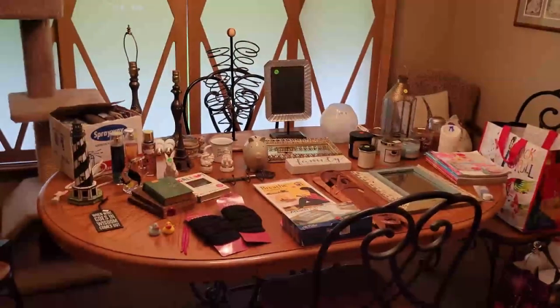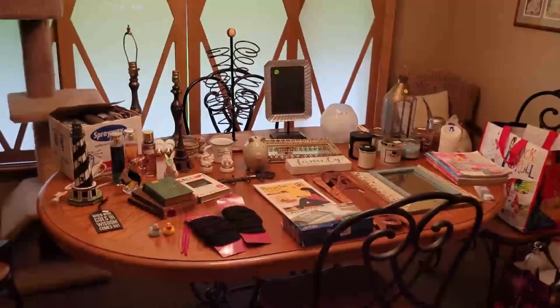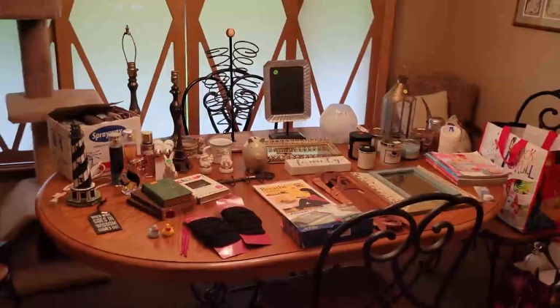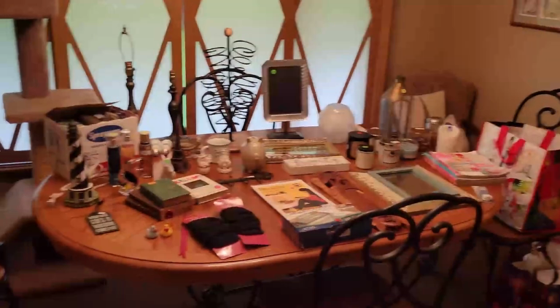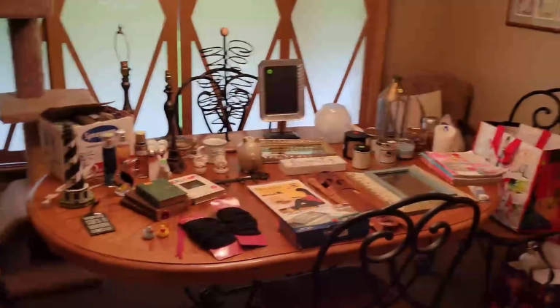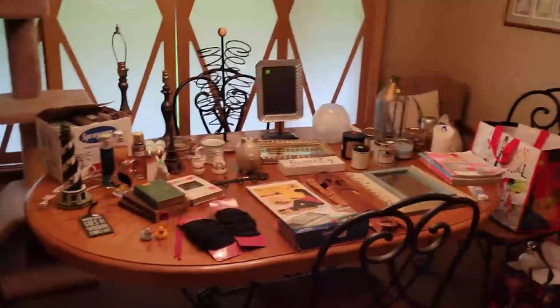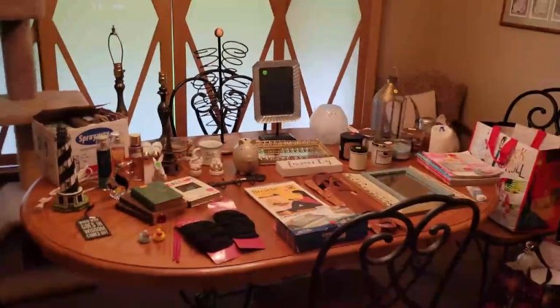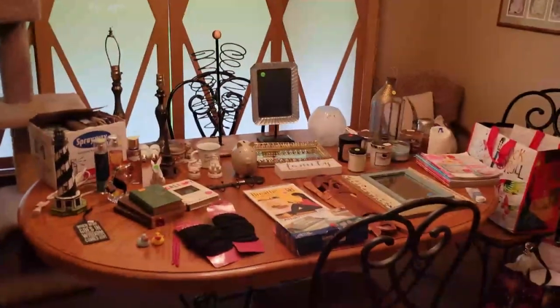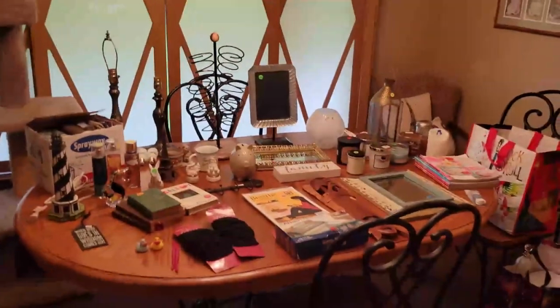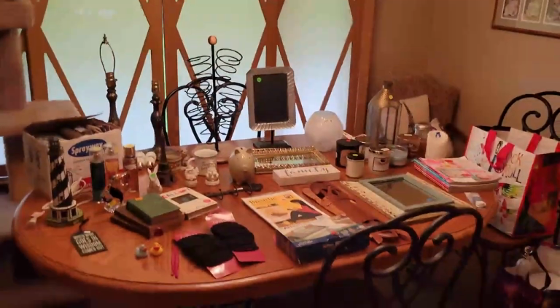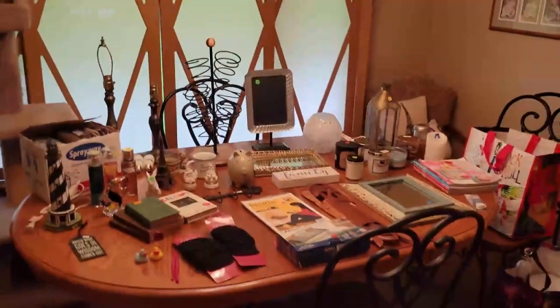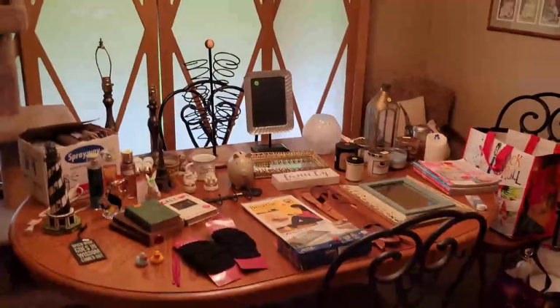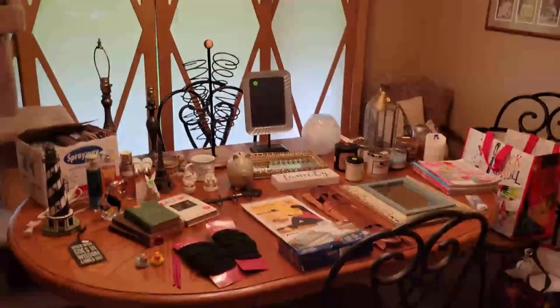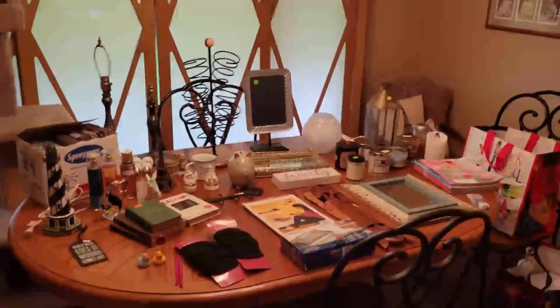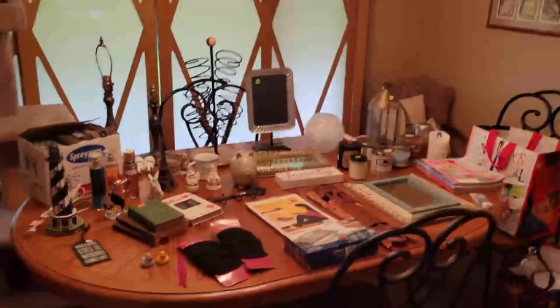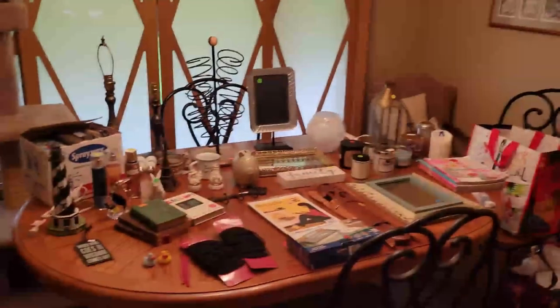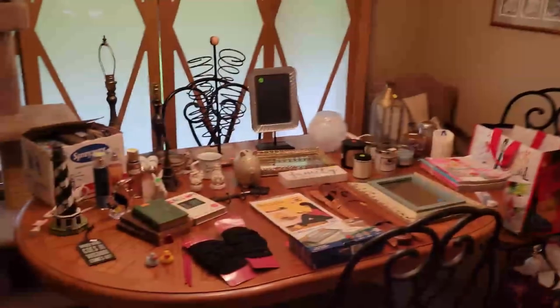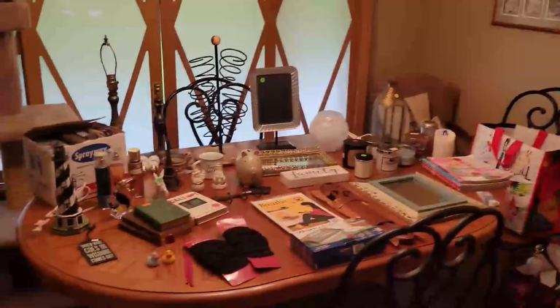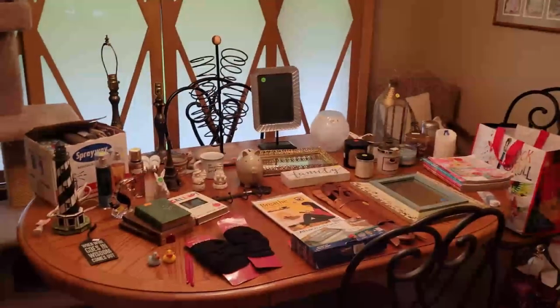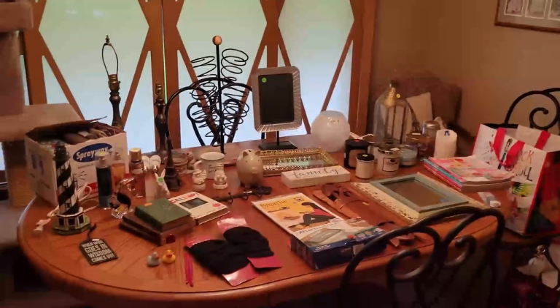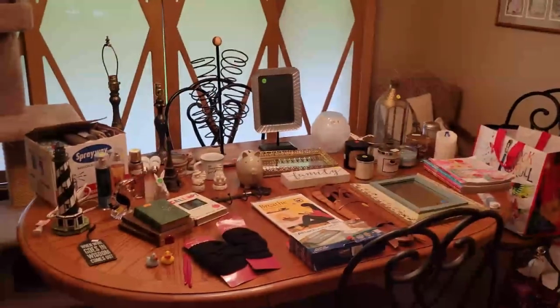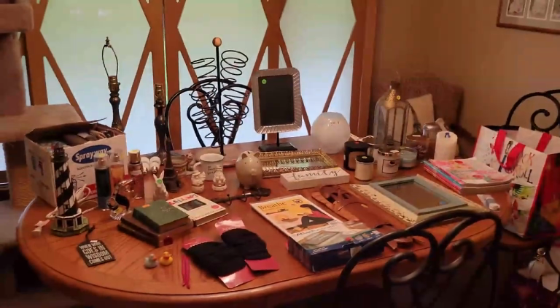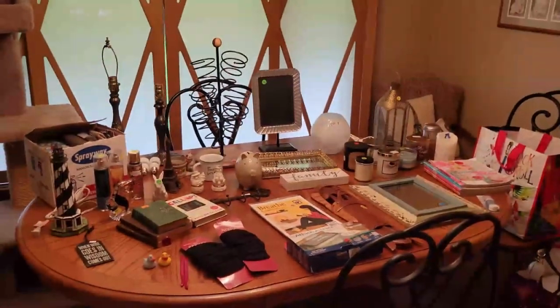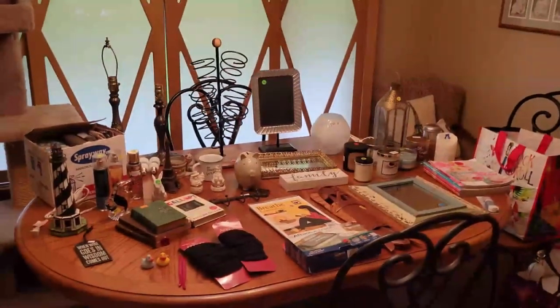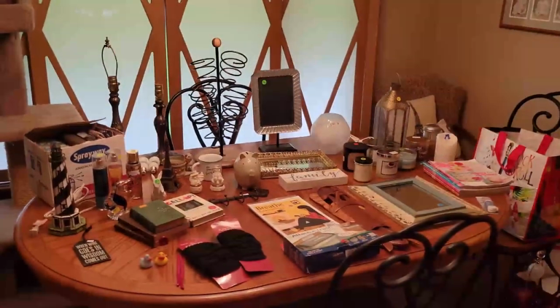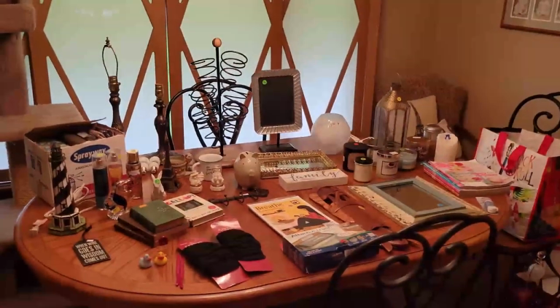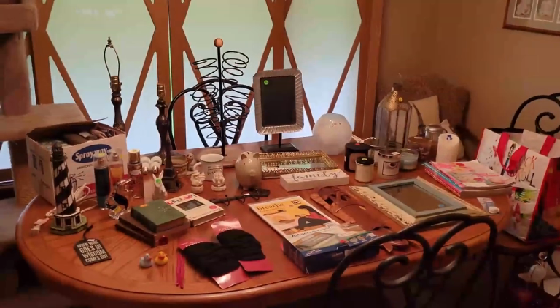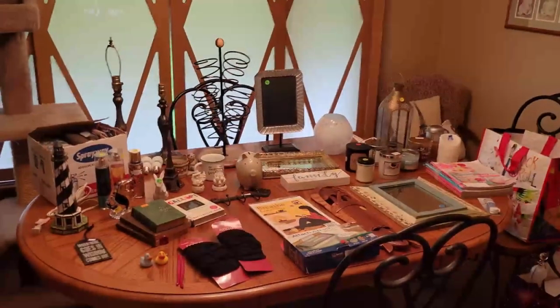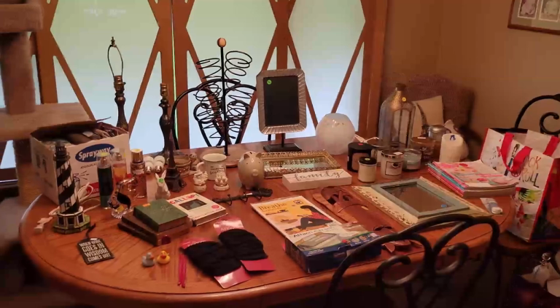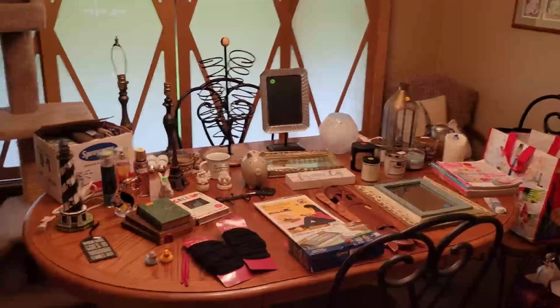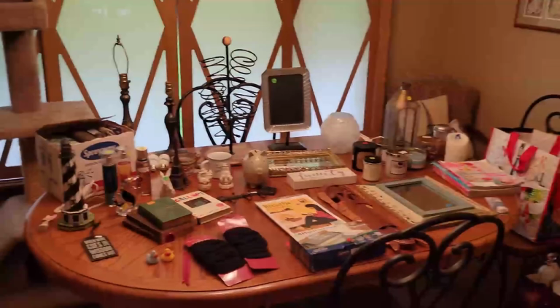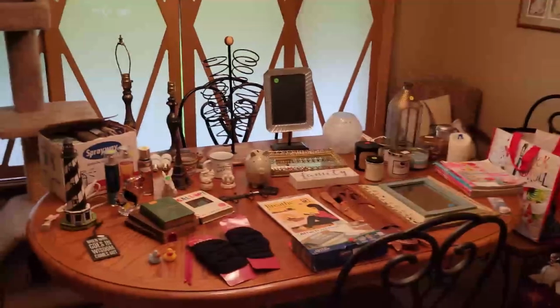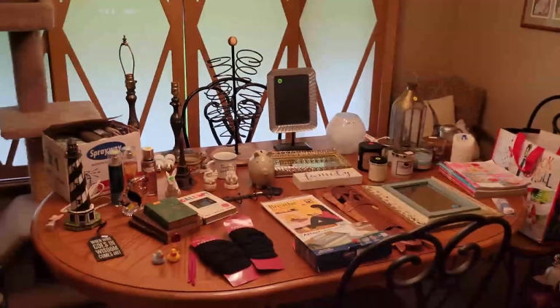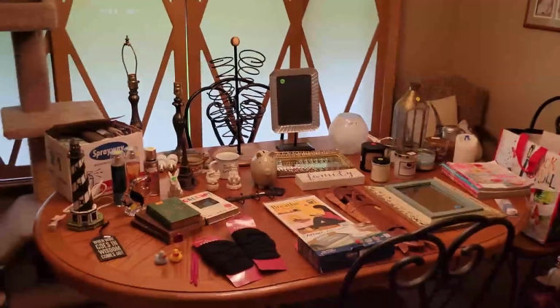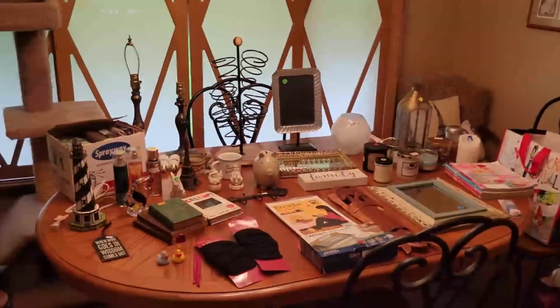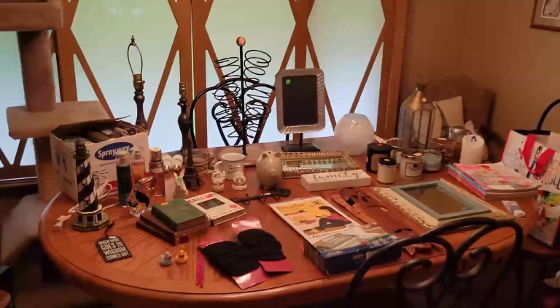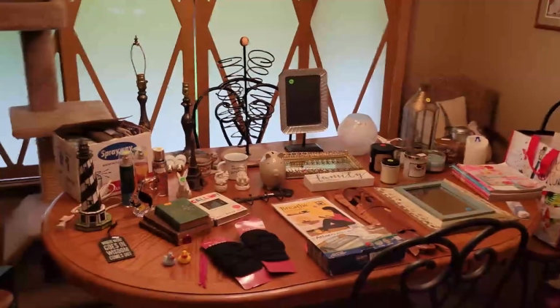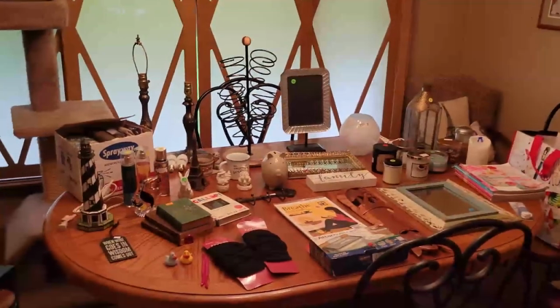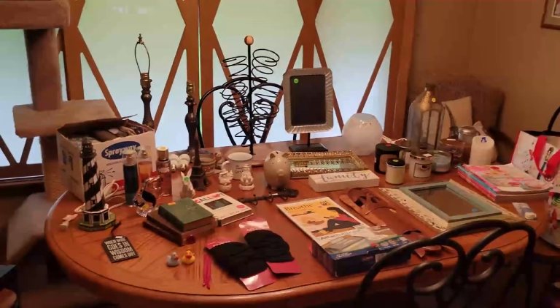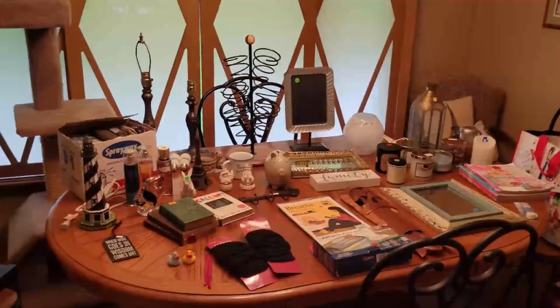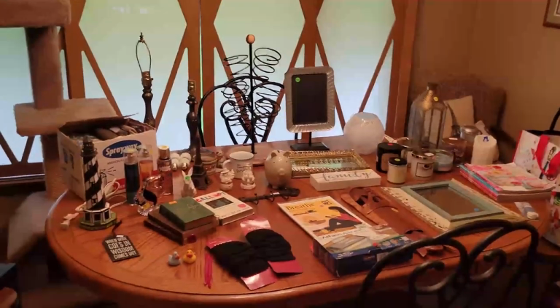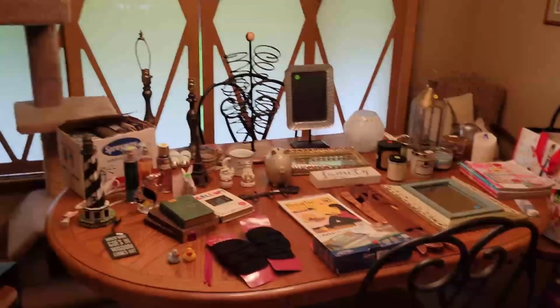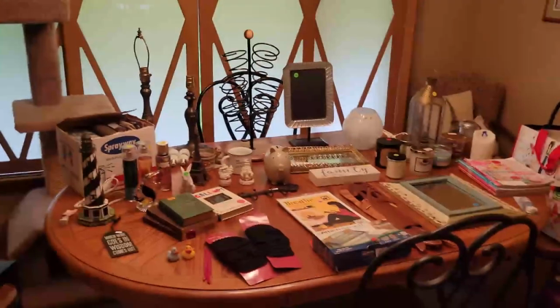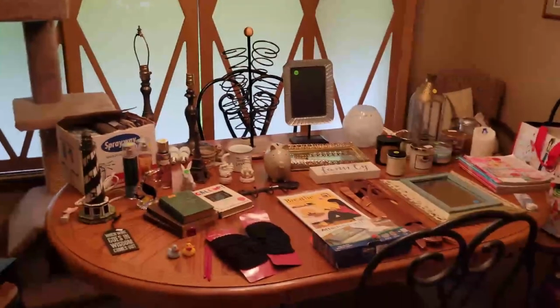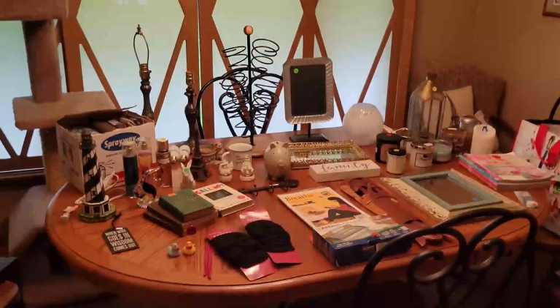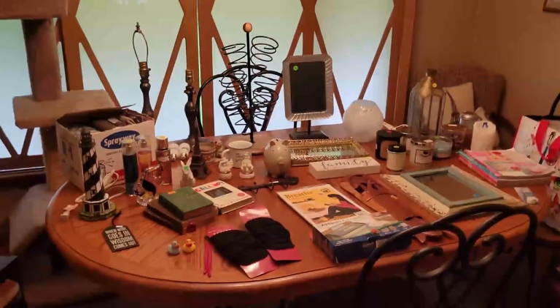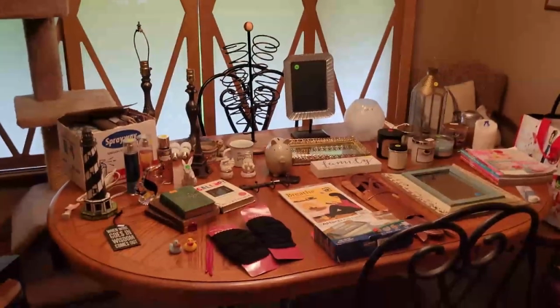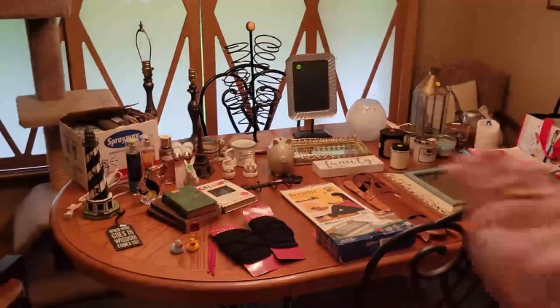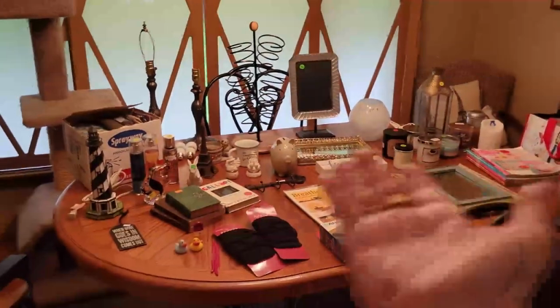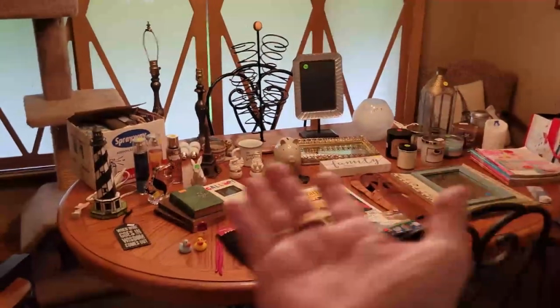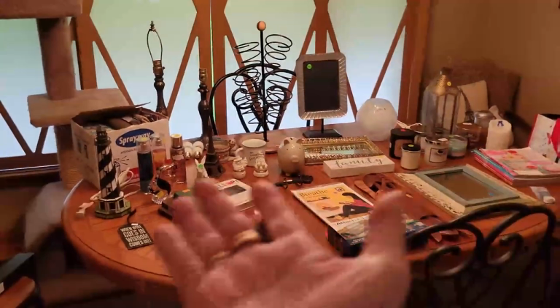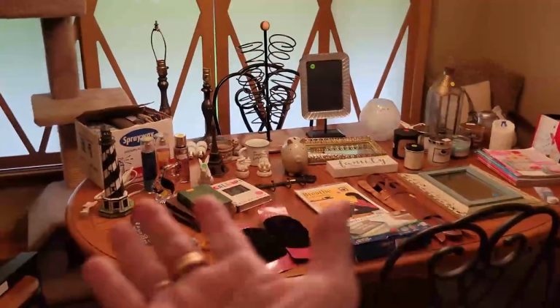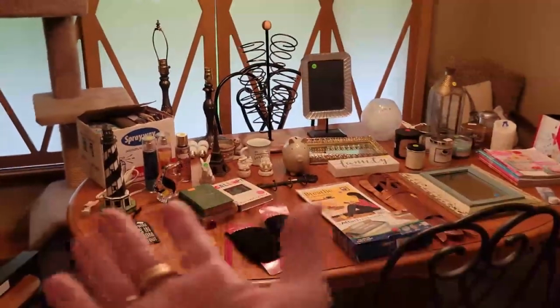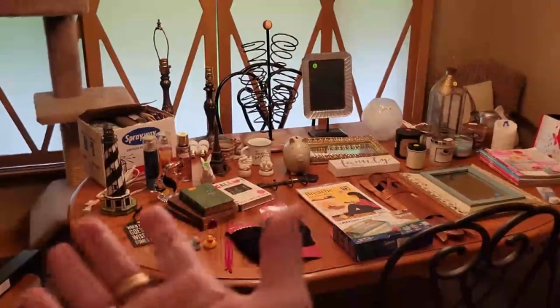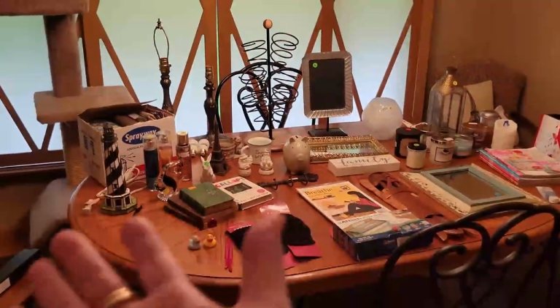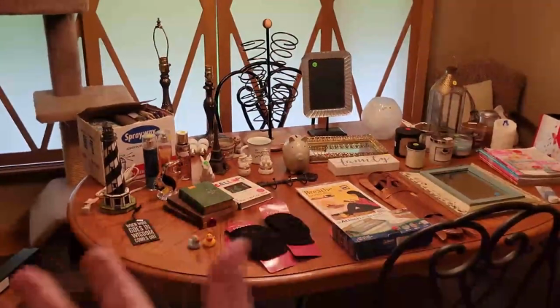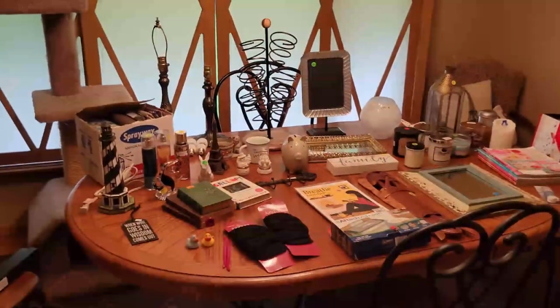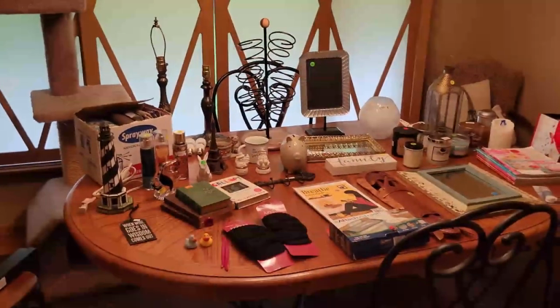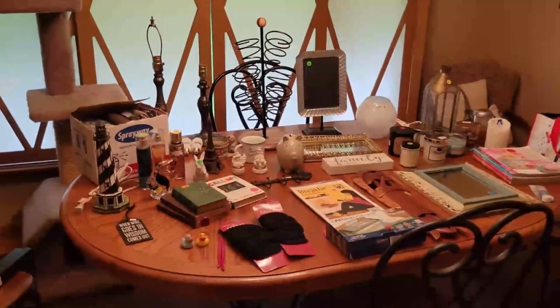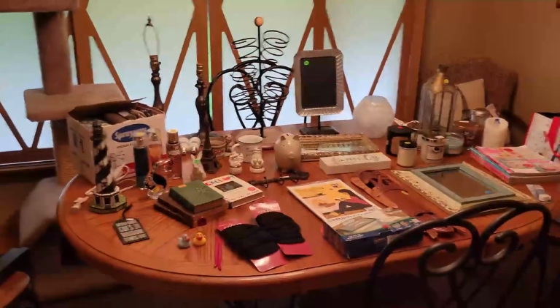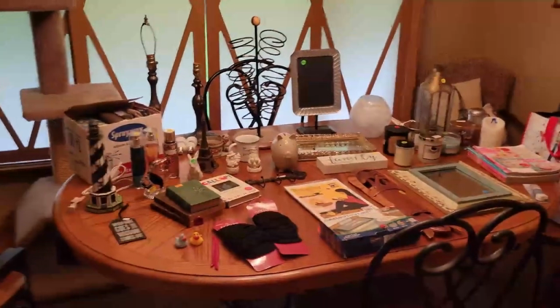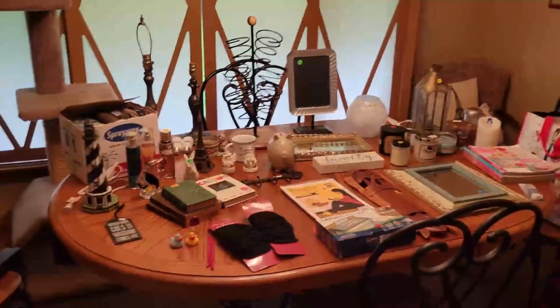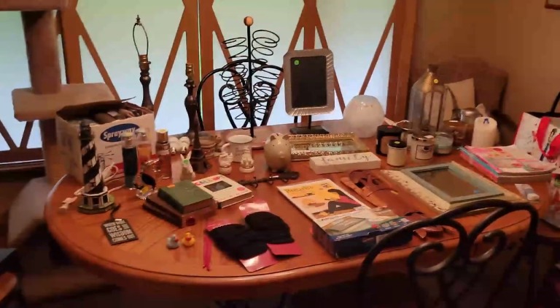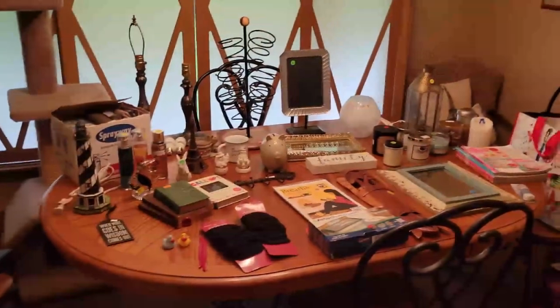Hey YouTube, it's me, Jen, your pudgy picker, here with the first garage sale haul of the year.